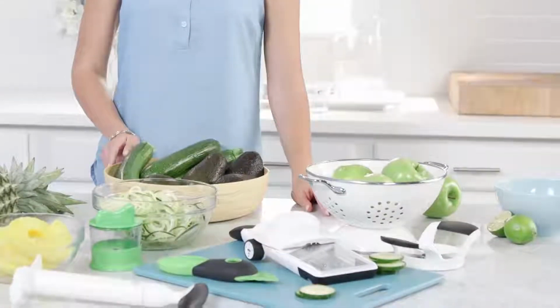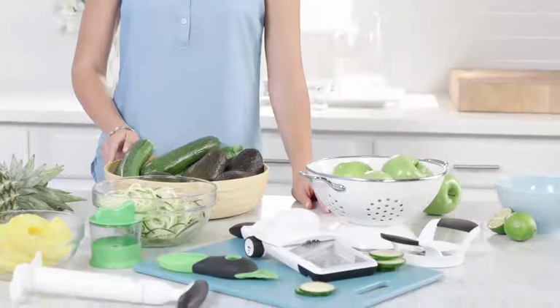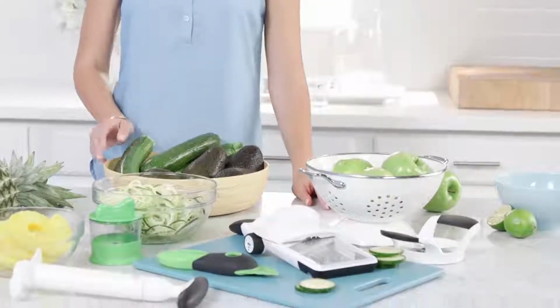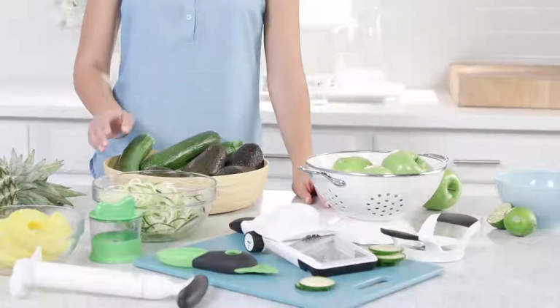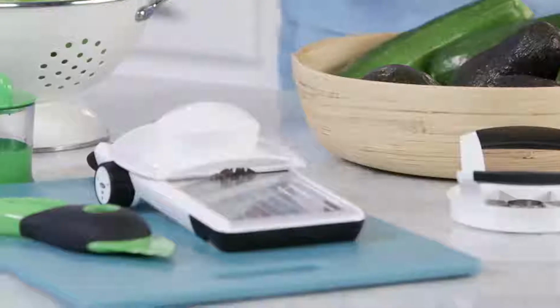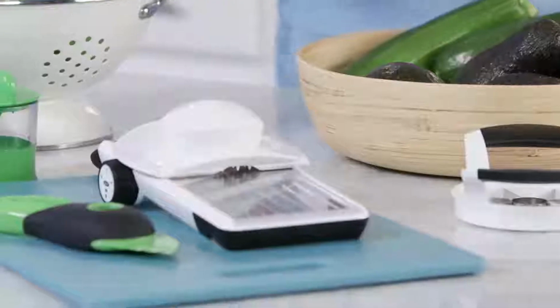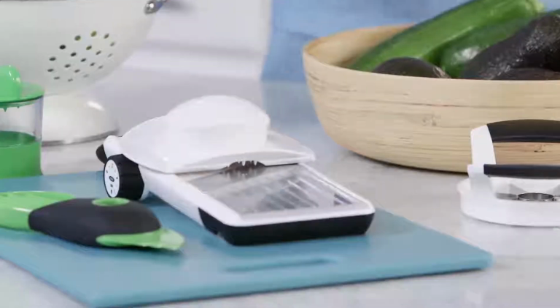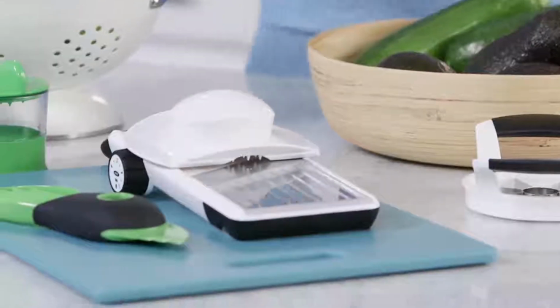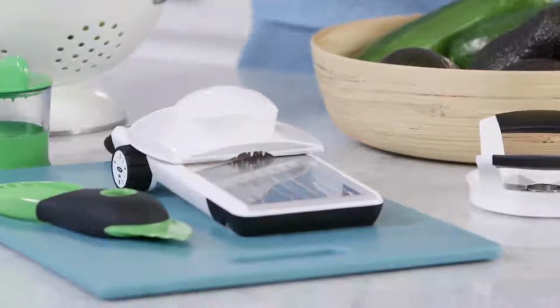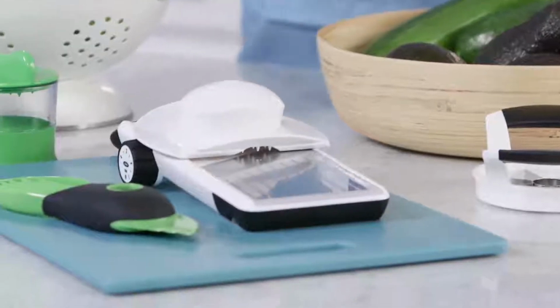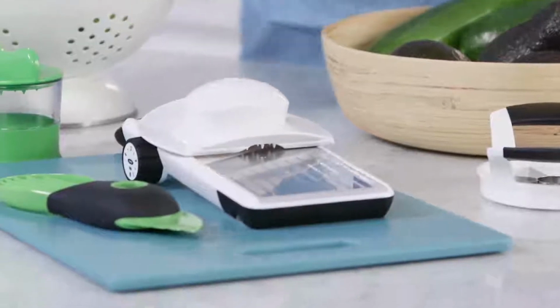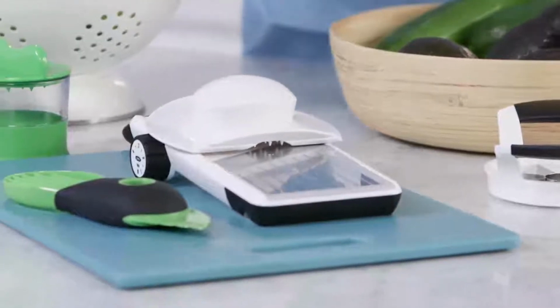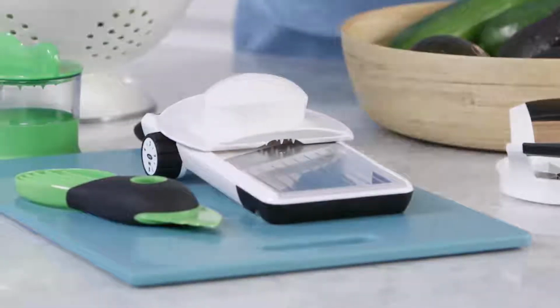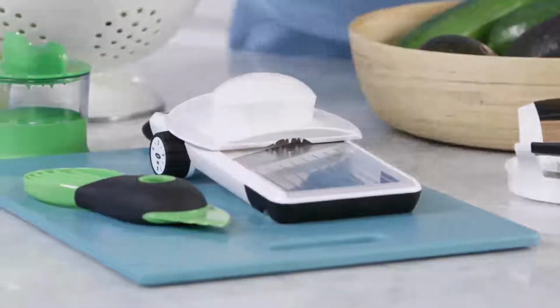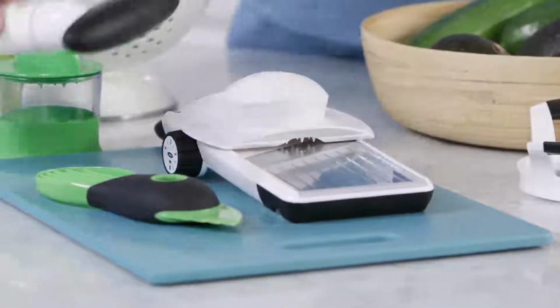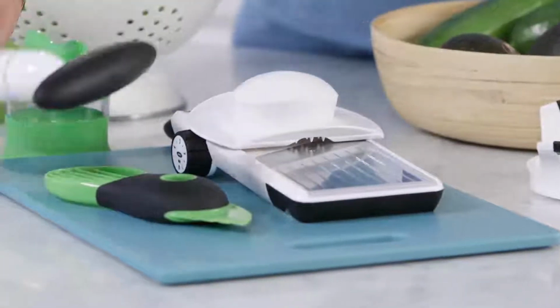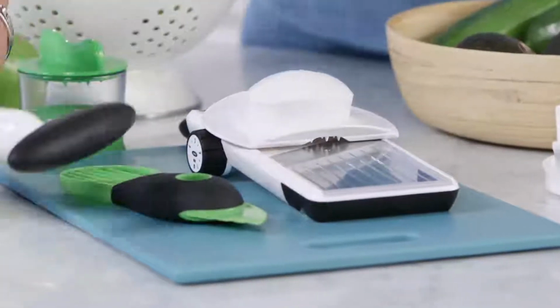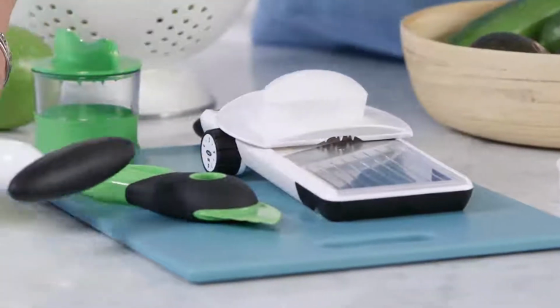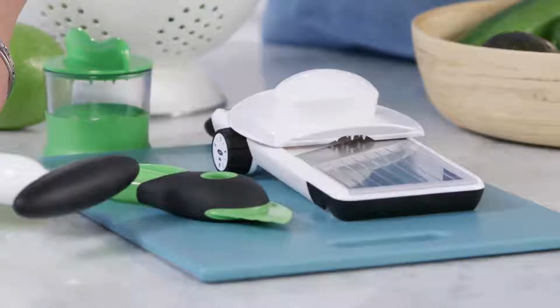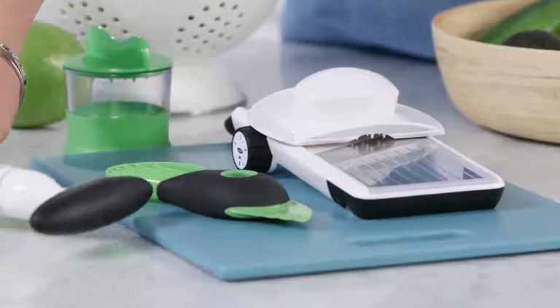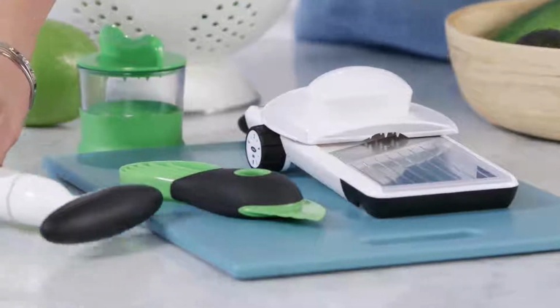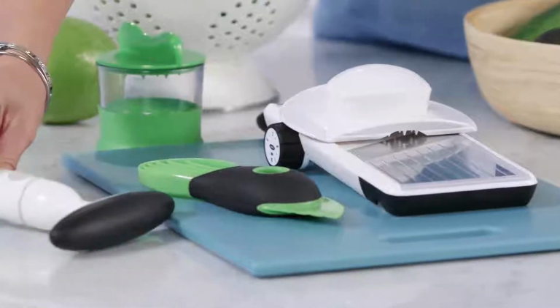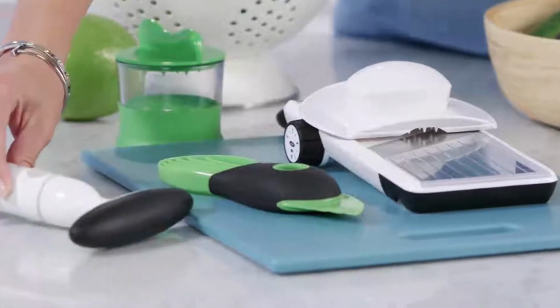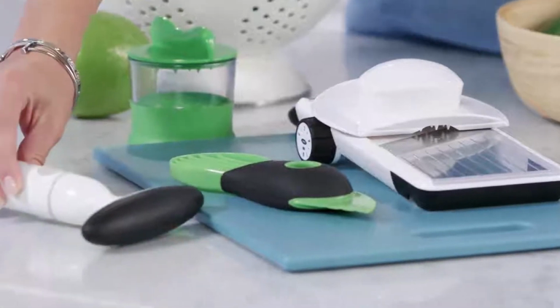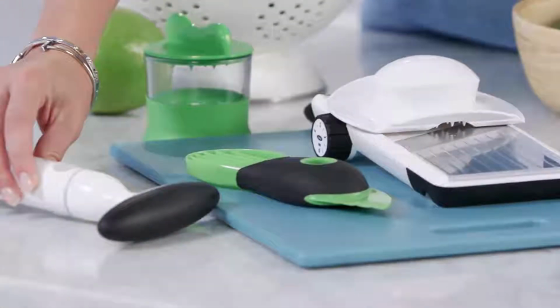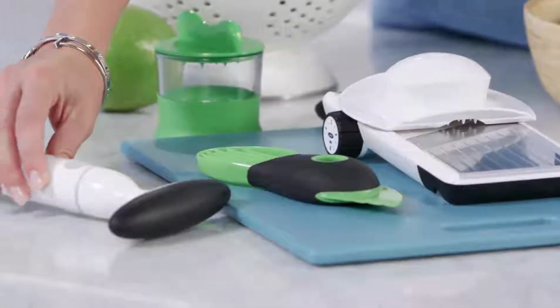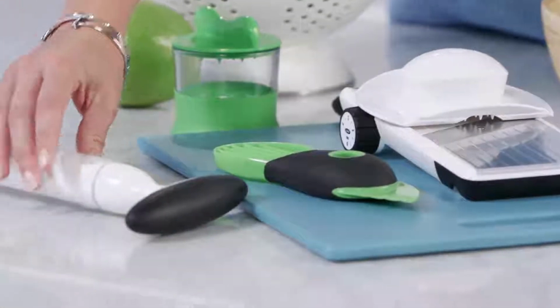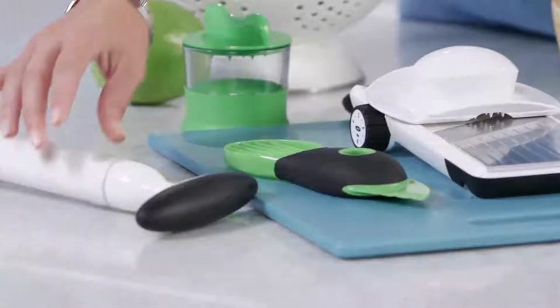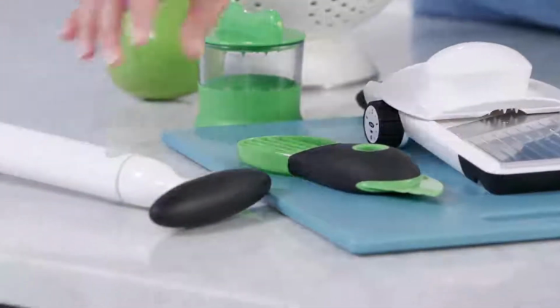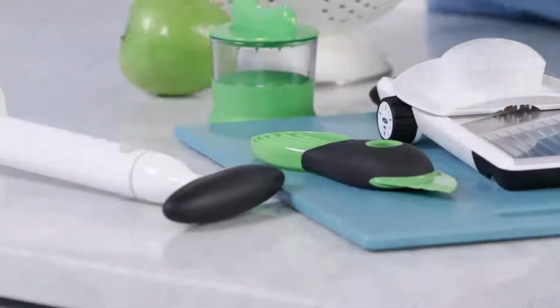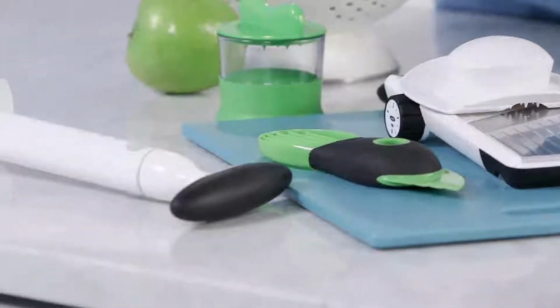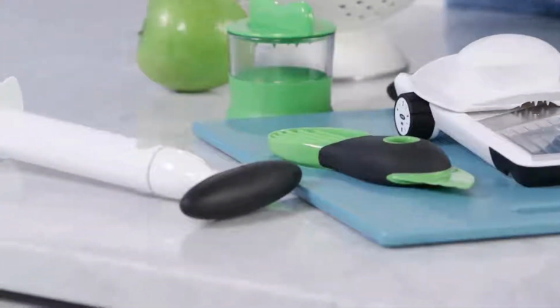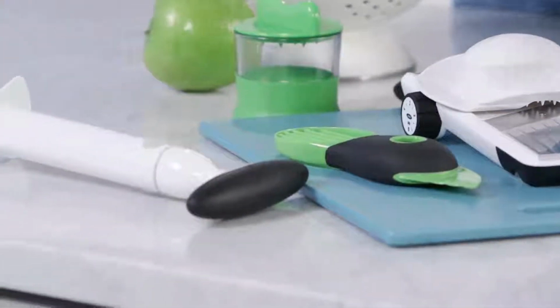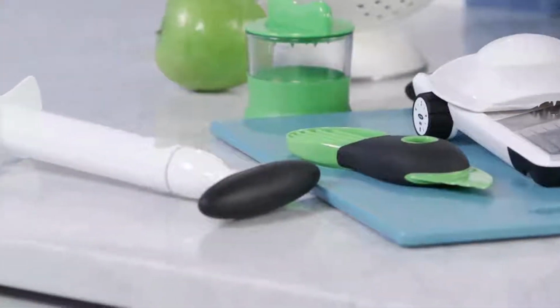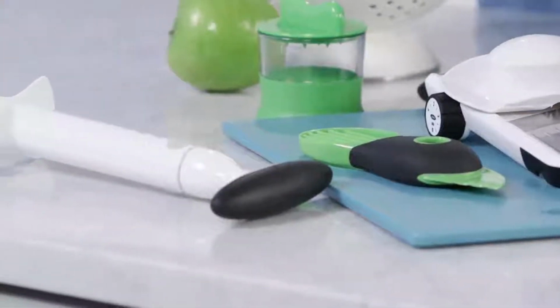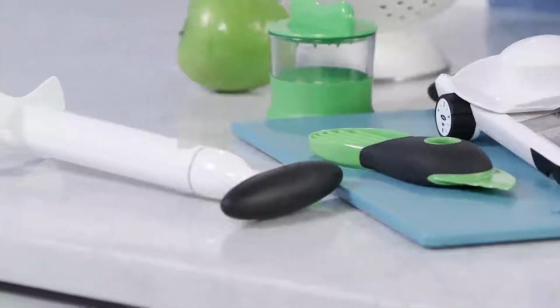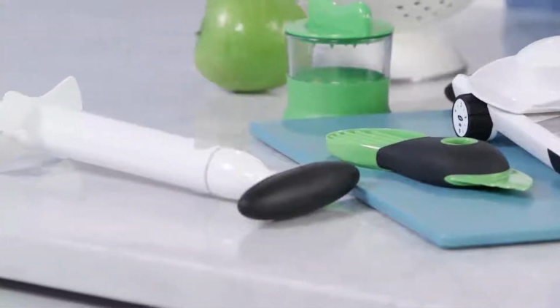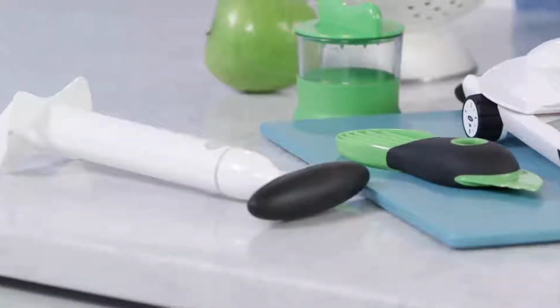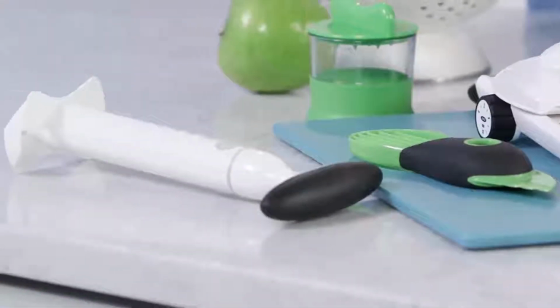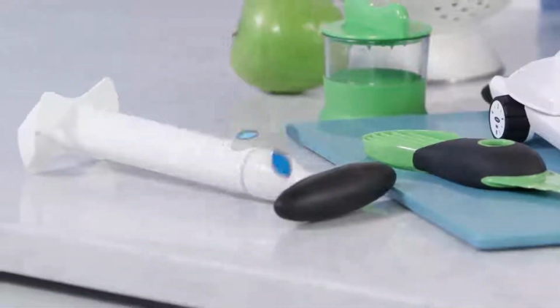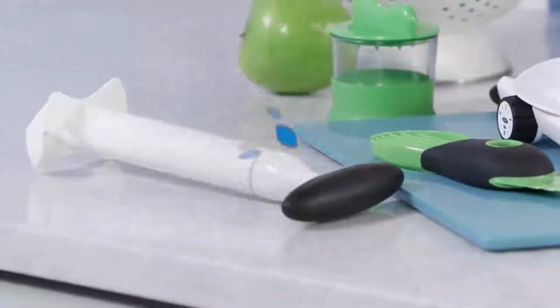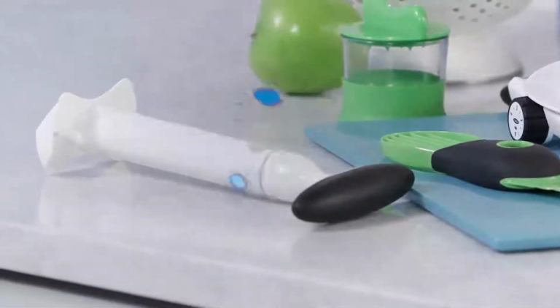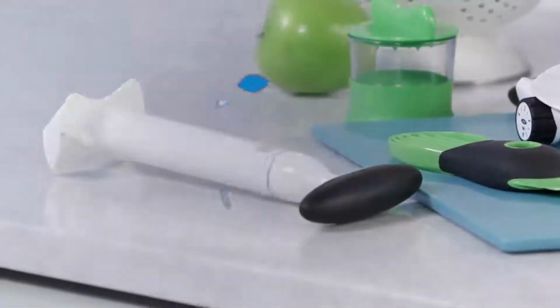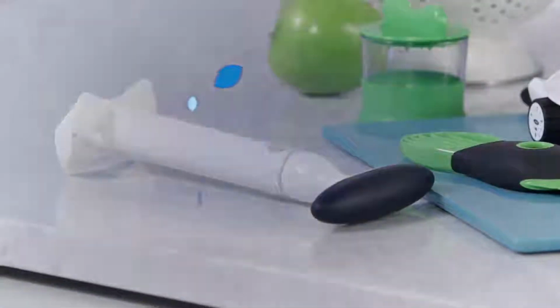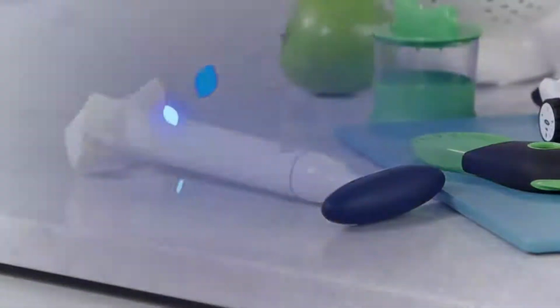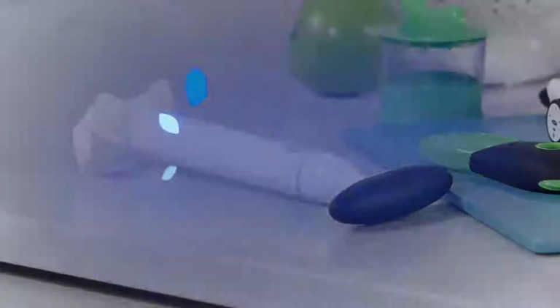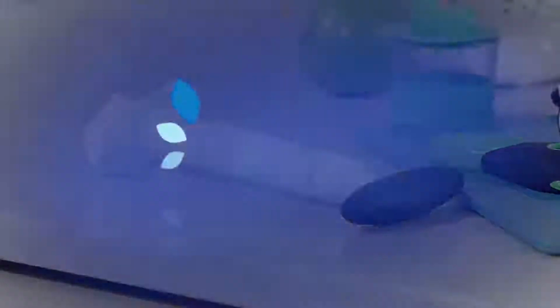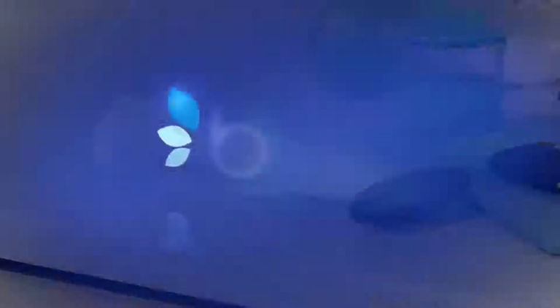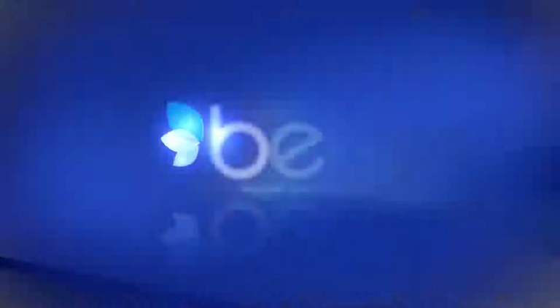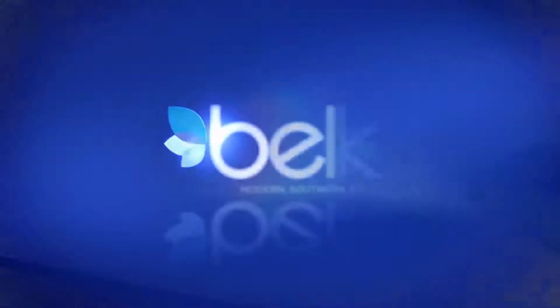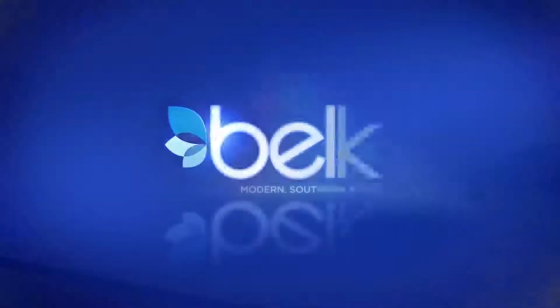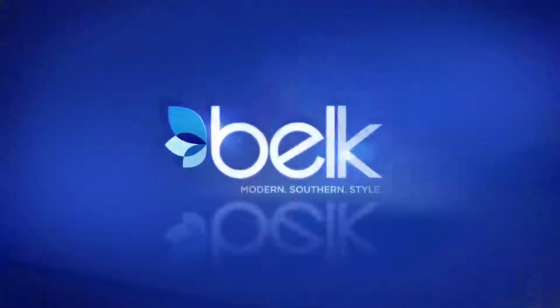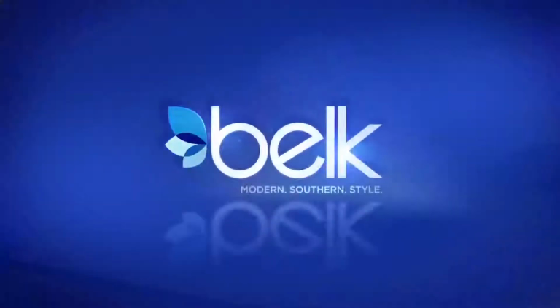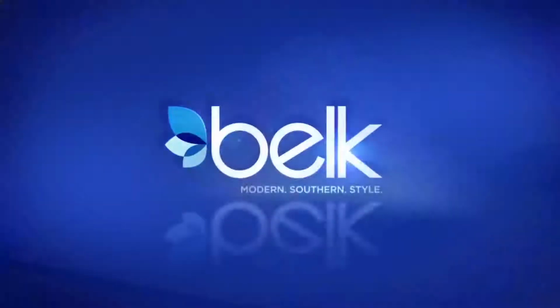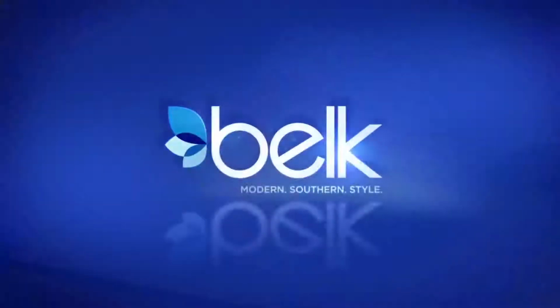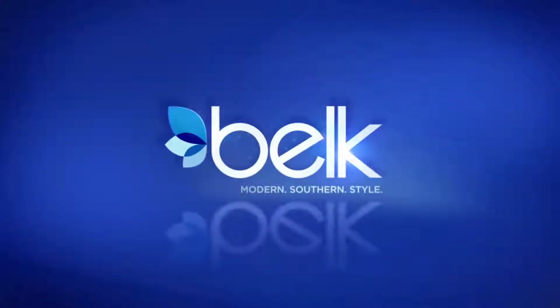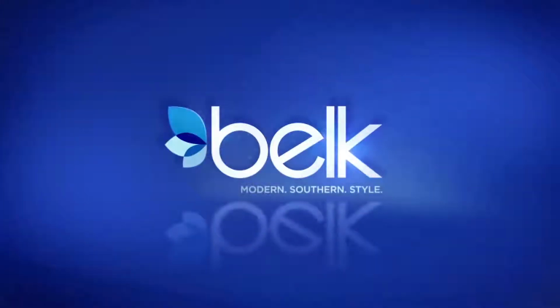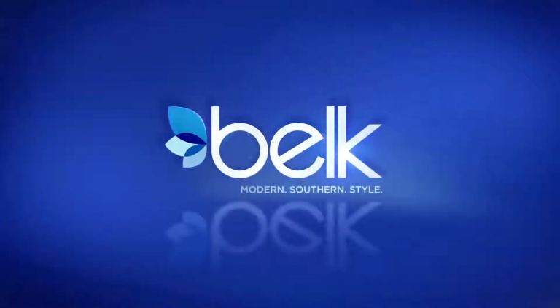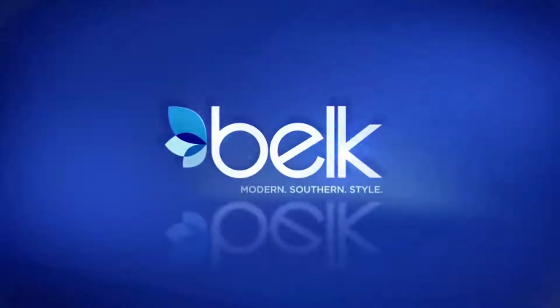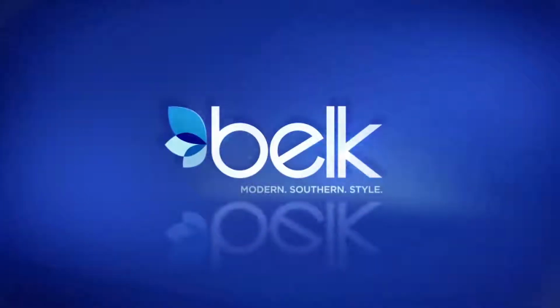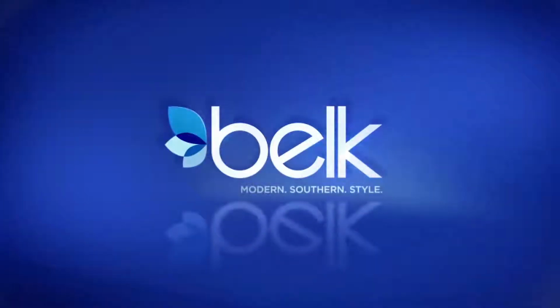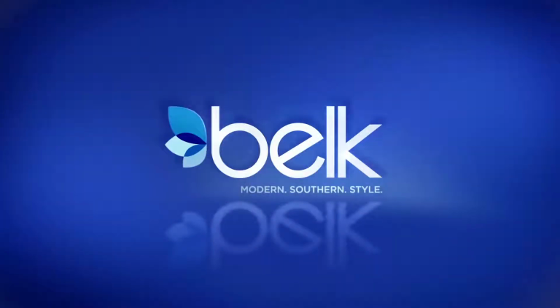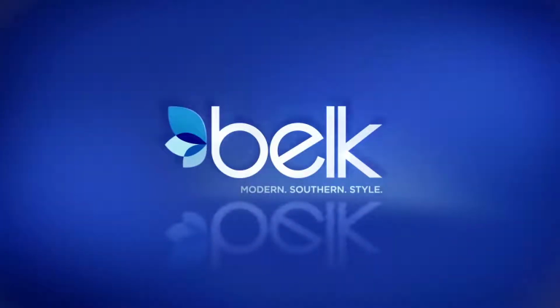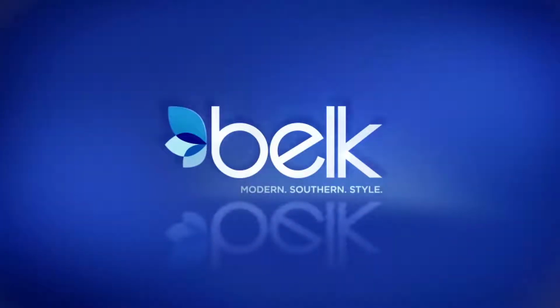With the right tools, meal prep has never been easier or more fun. Bring a little modern, southern style to your life.